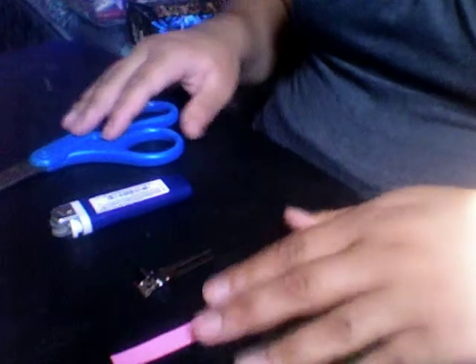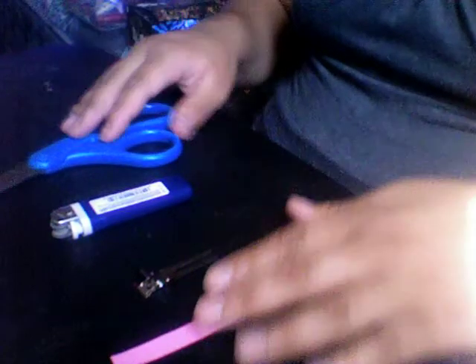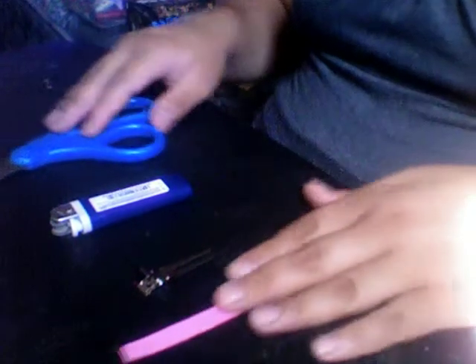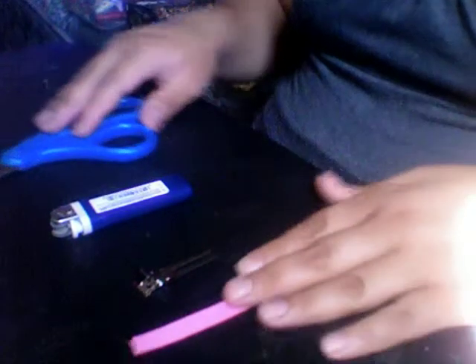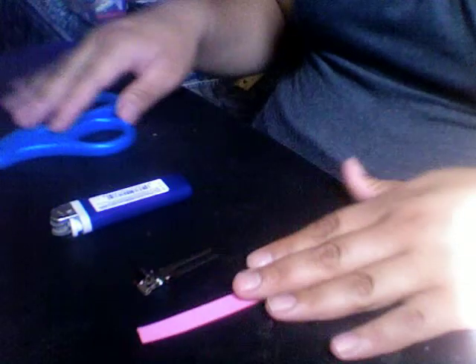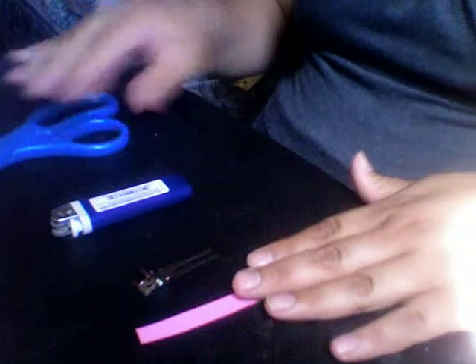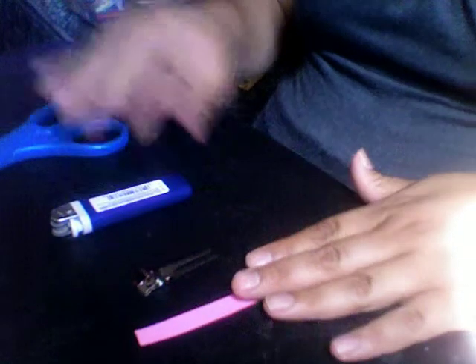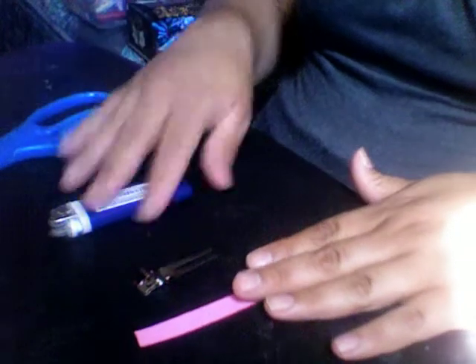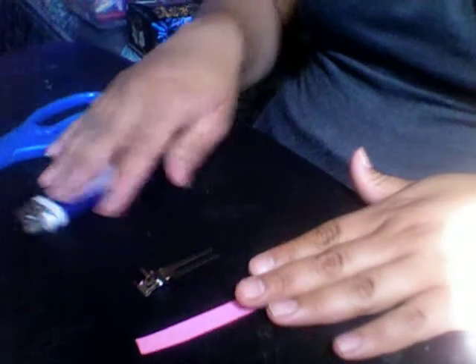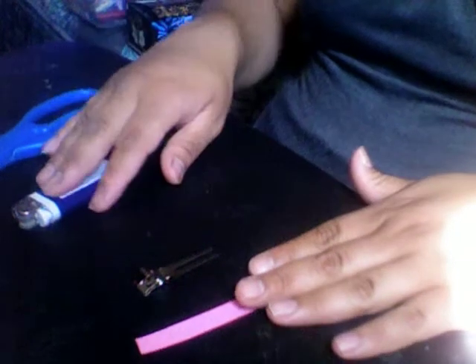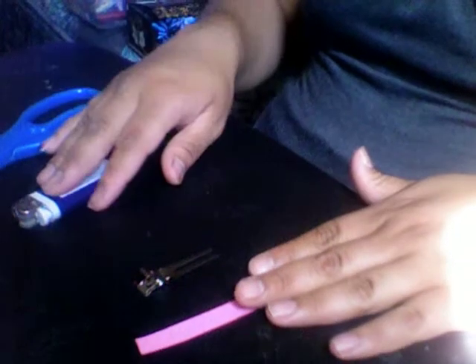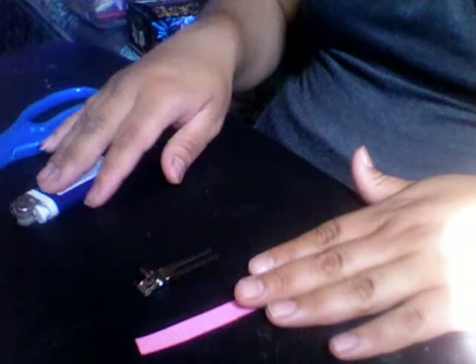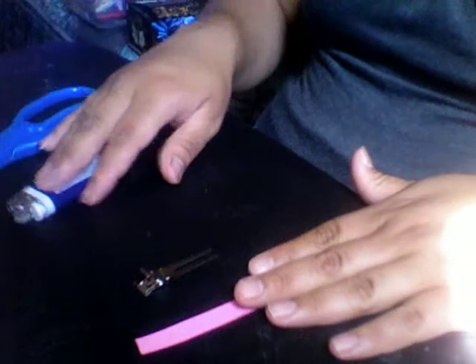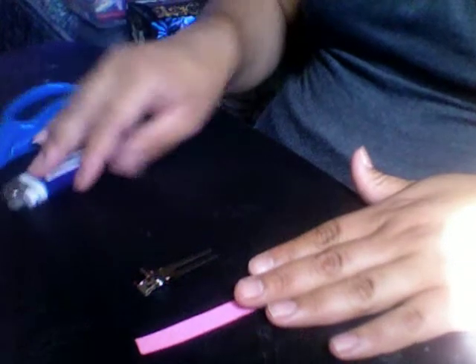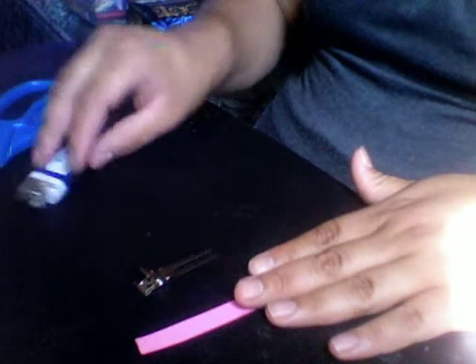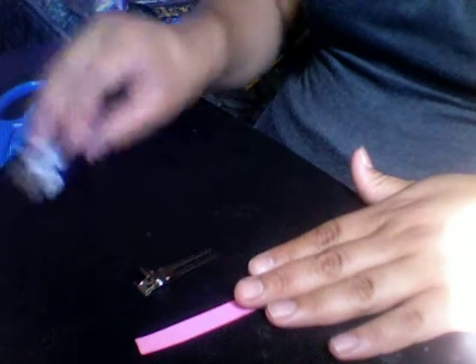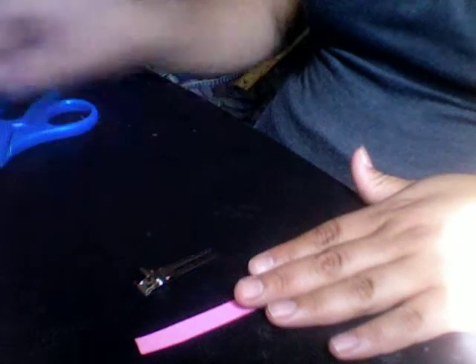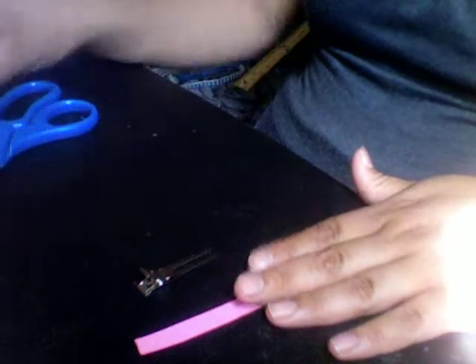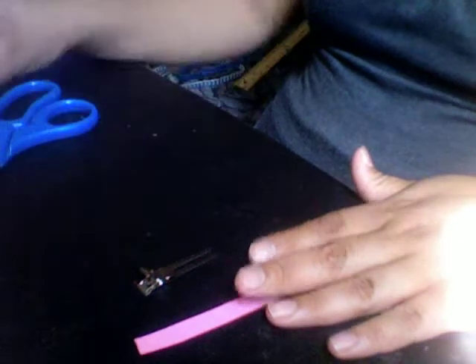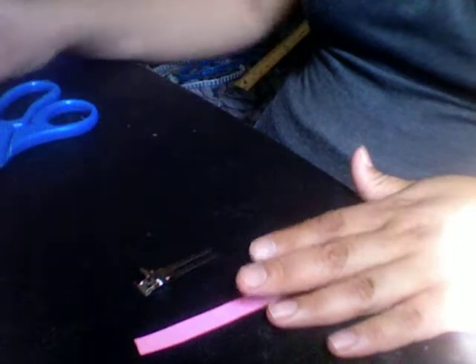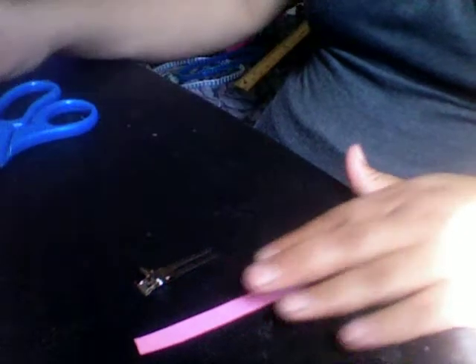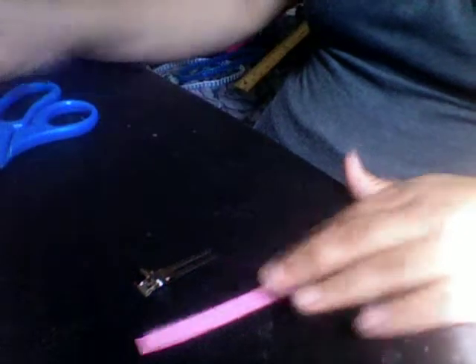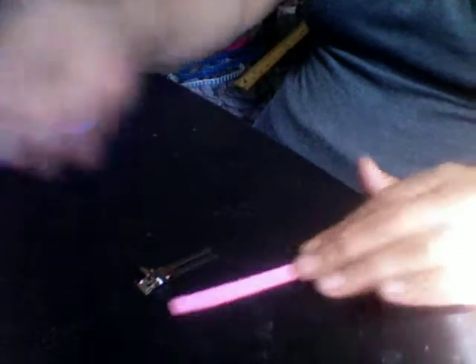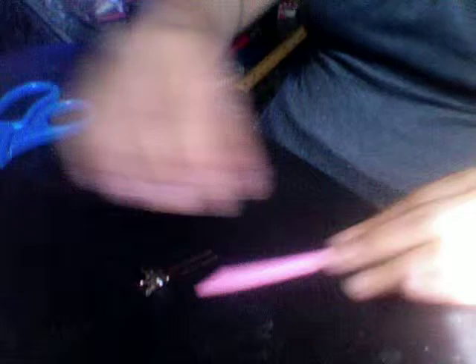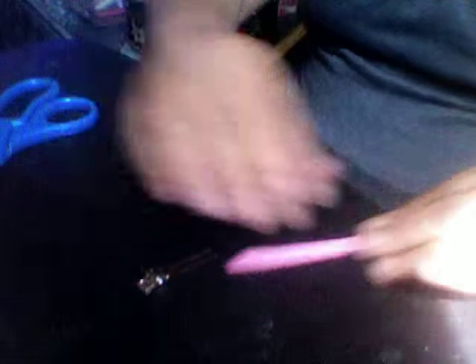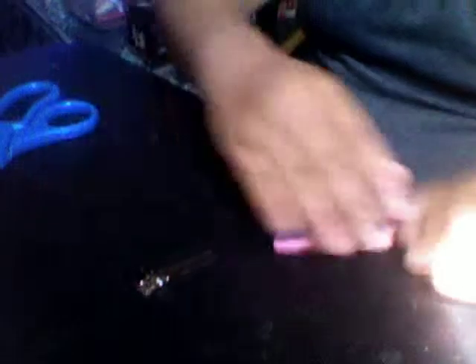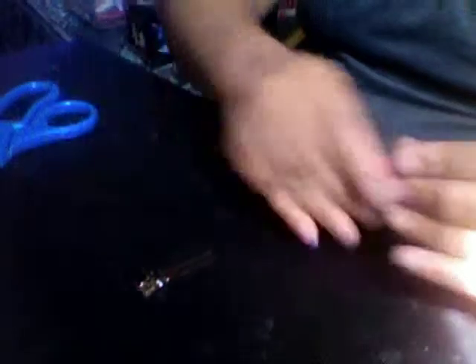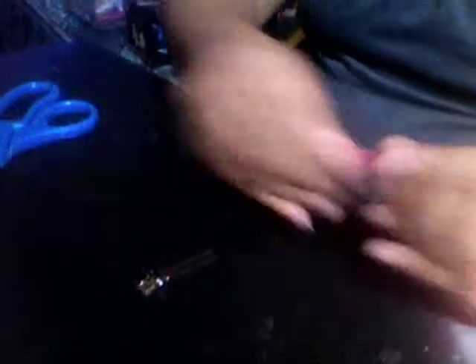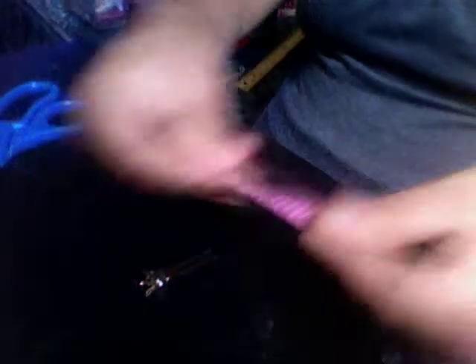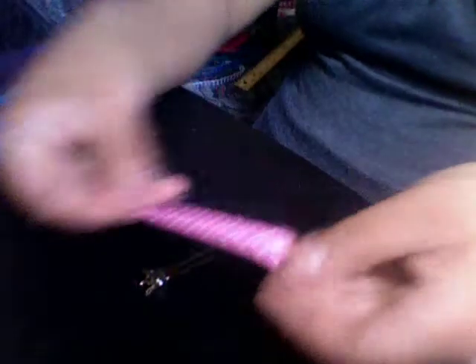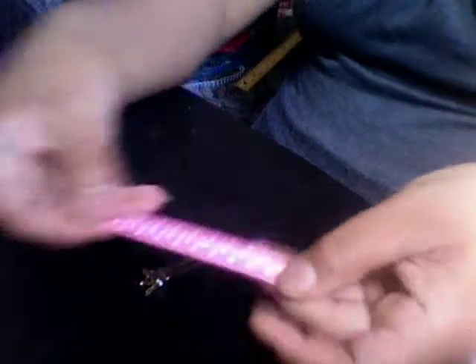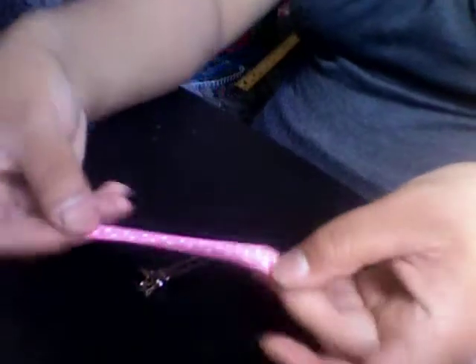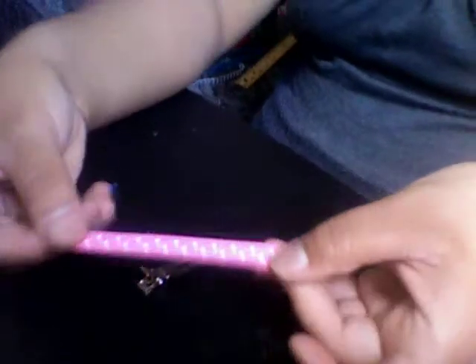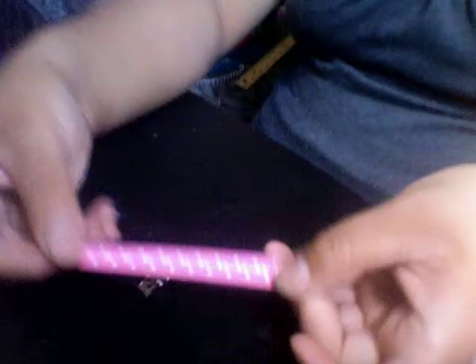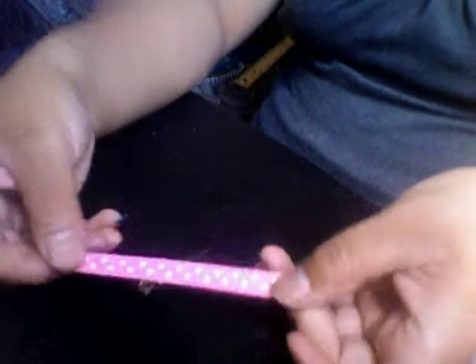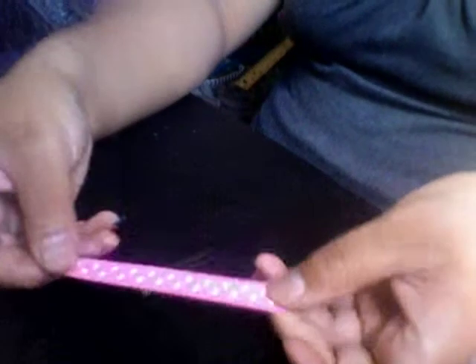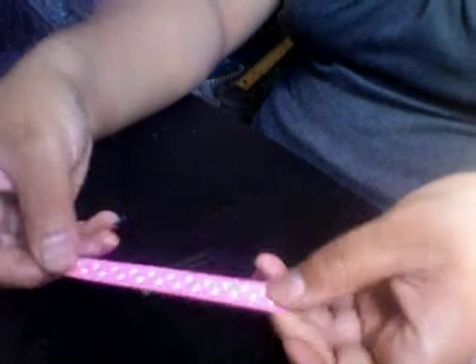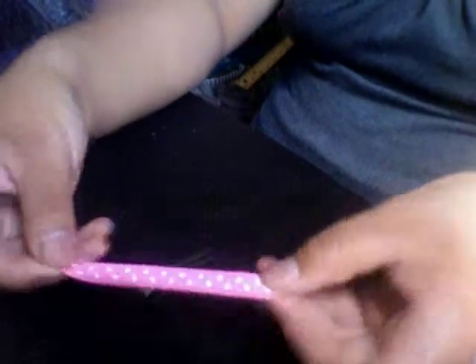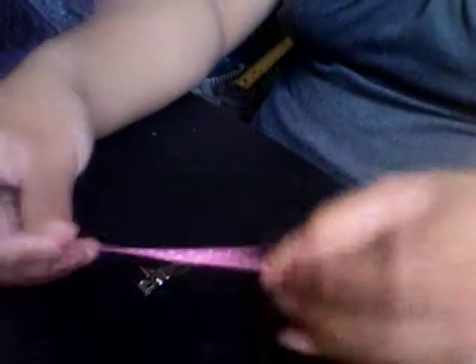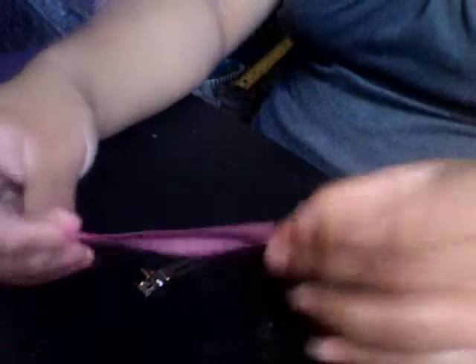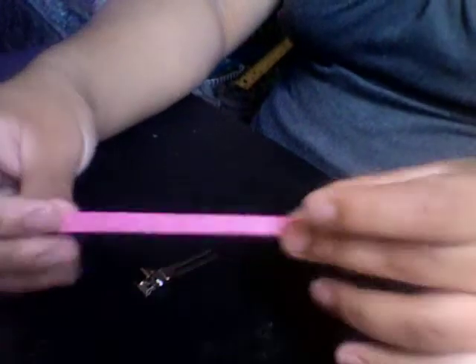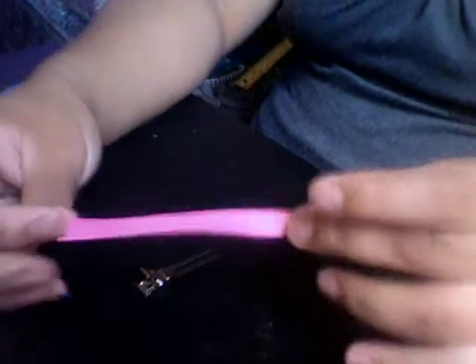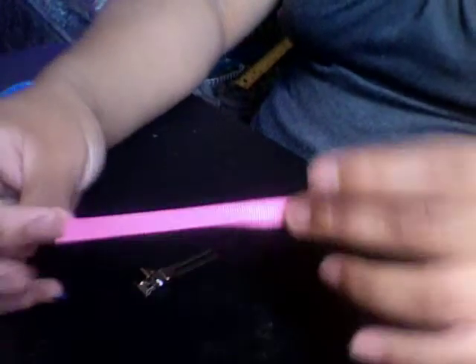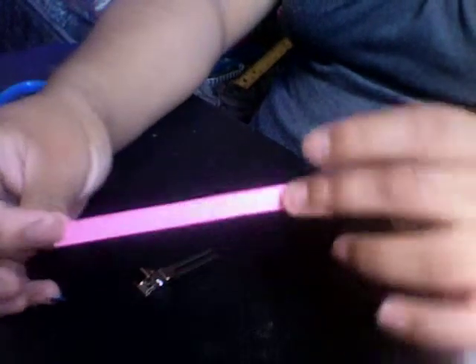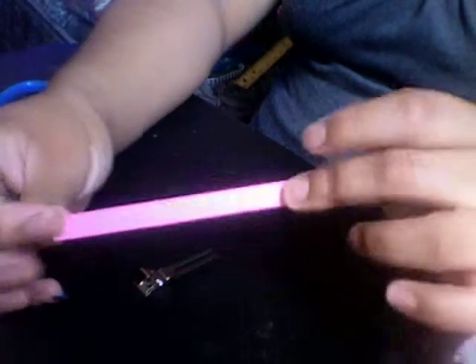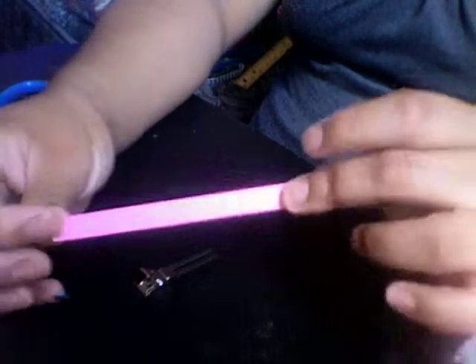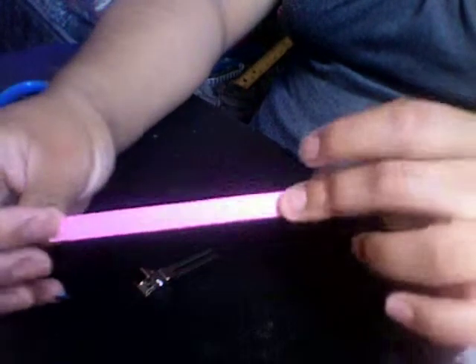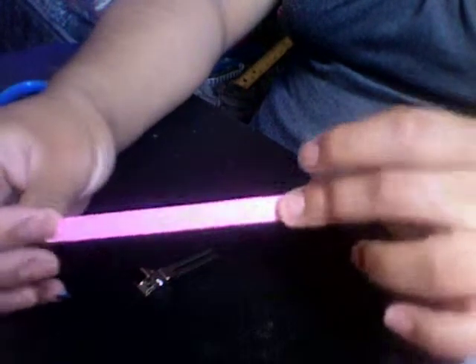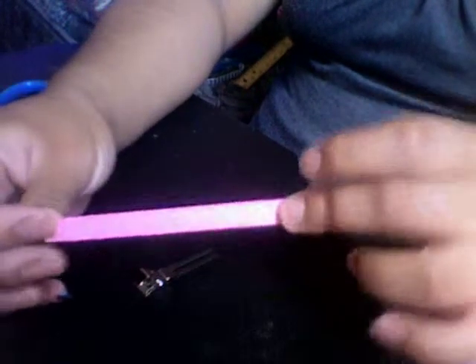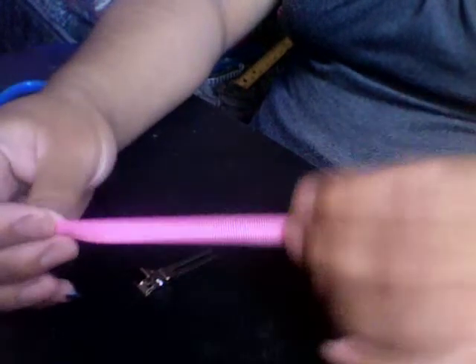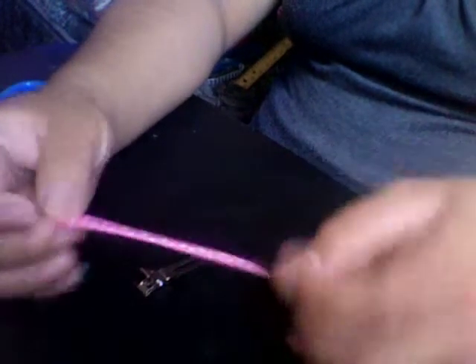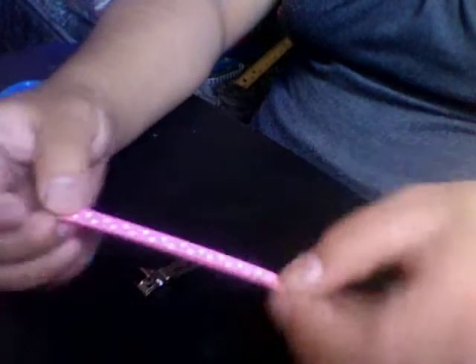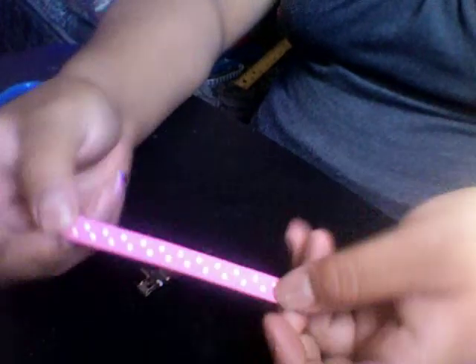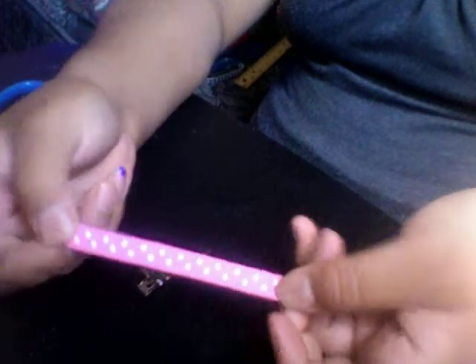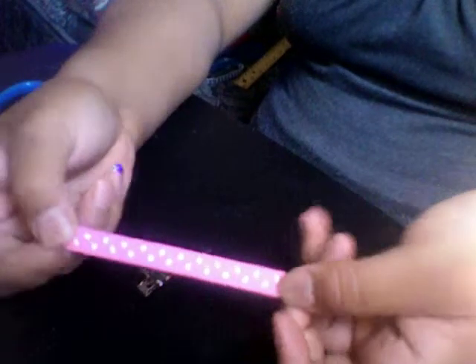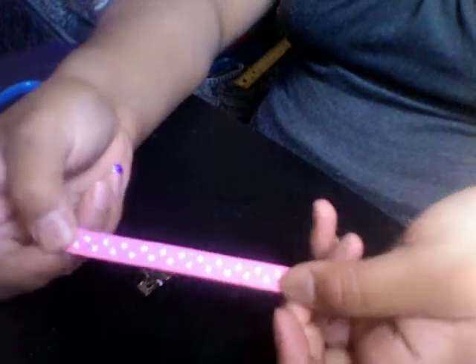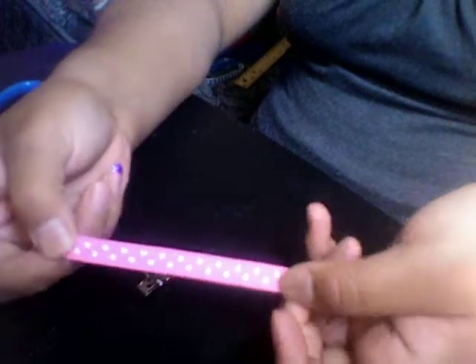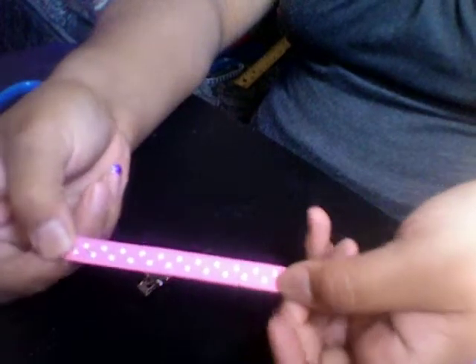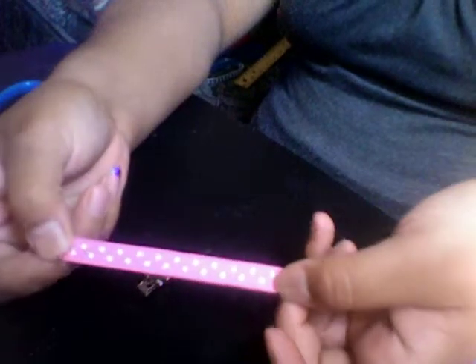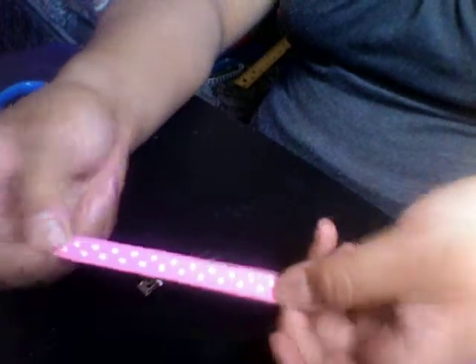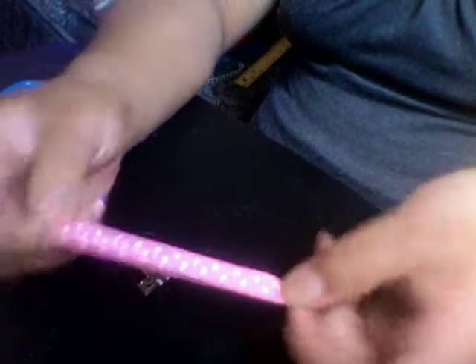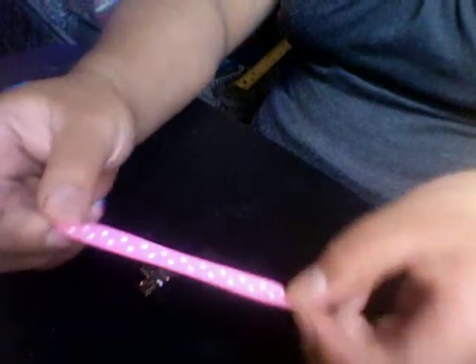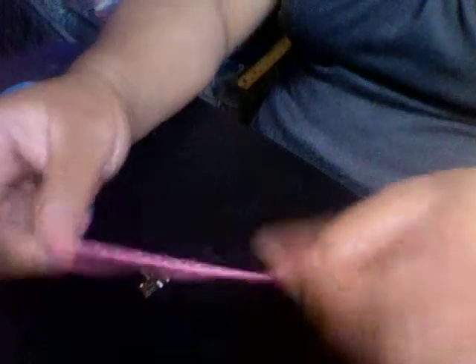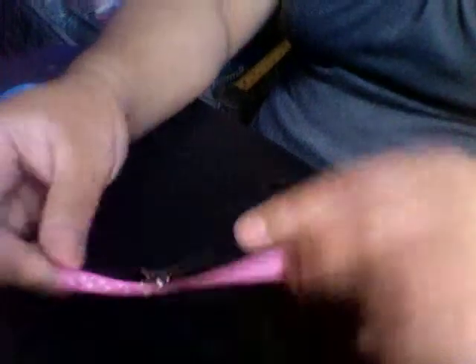I'm going to show you guys how to lace an alligator clip. What you need is 4 inches of 3/8 ribbon. 4 inches.